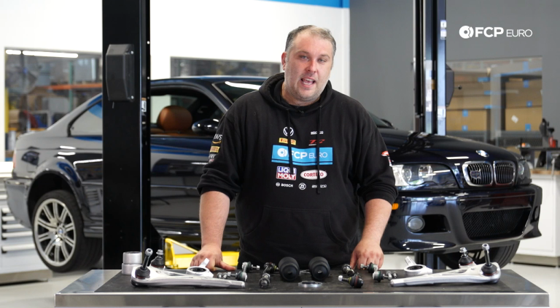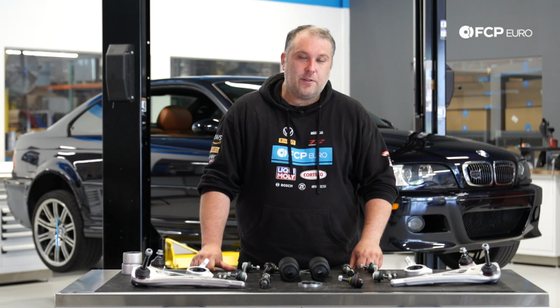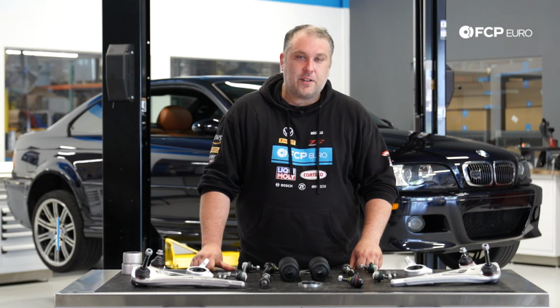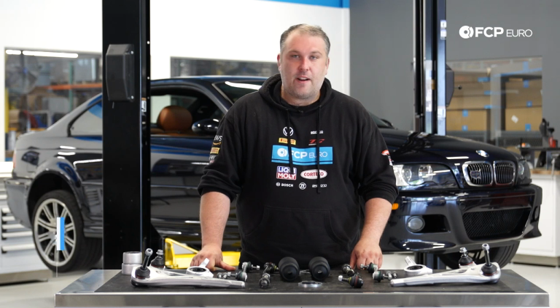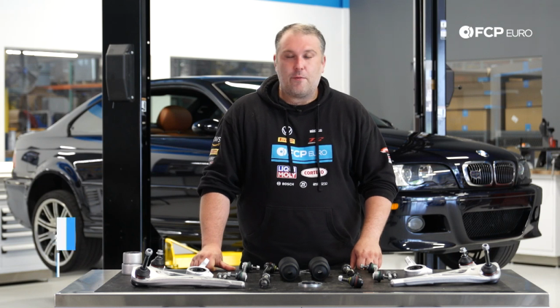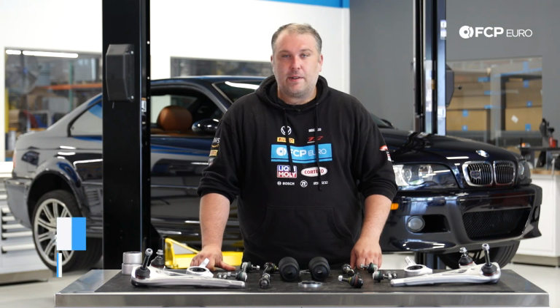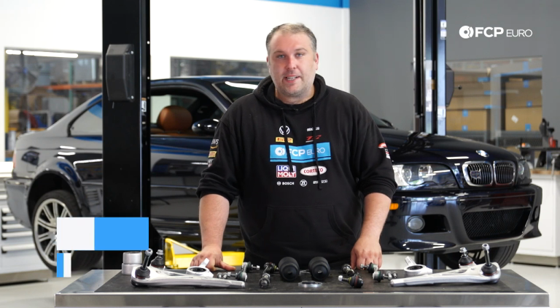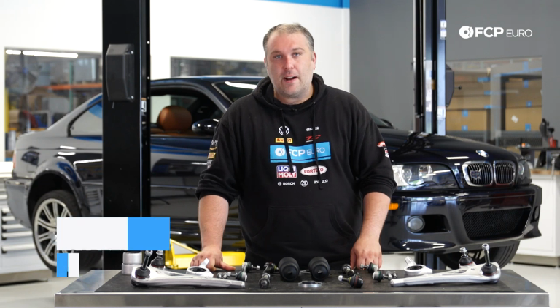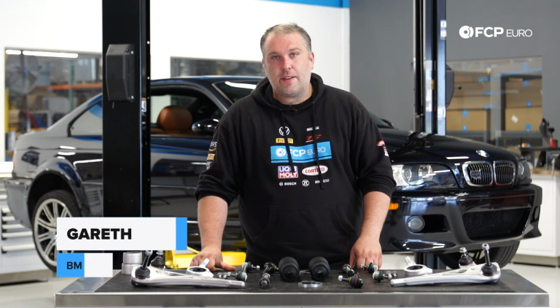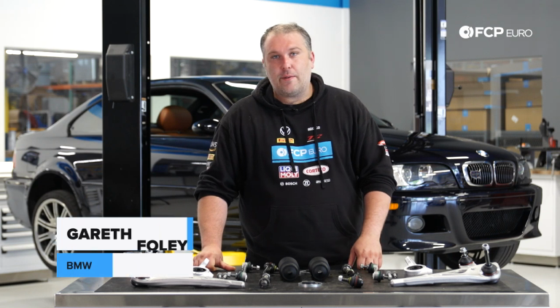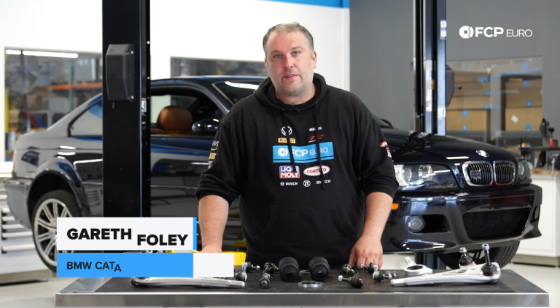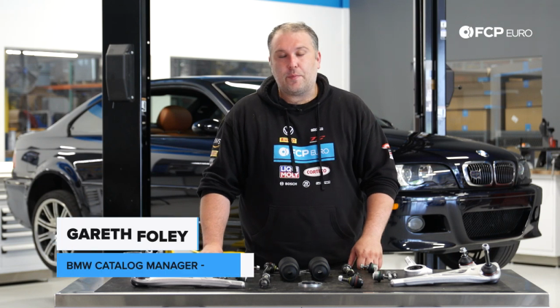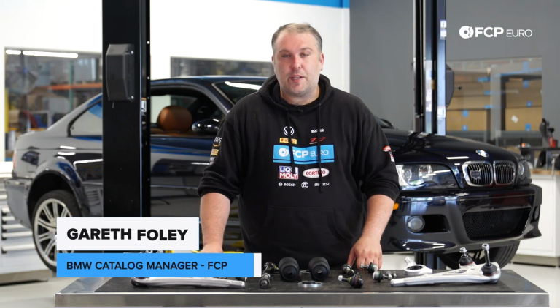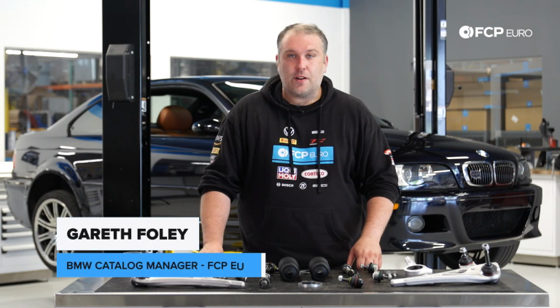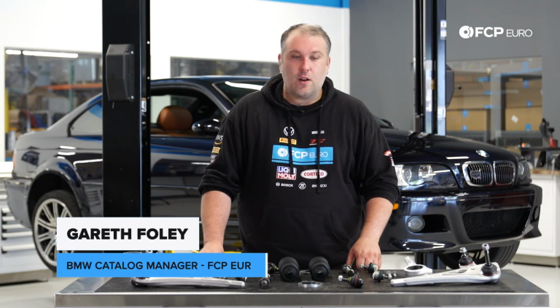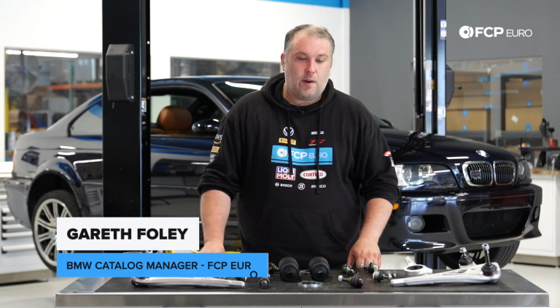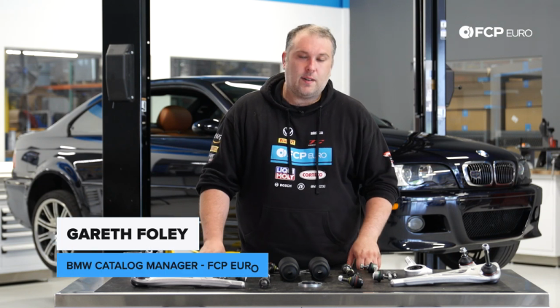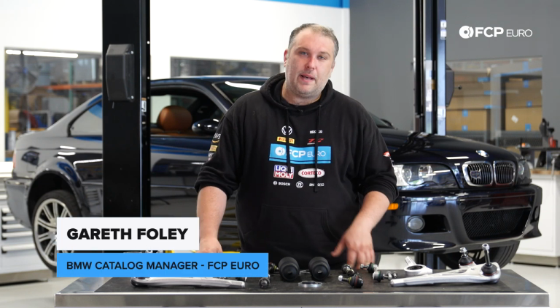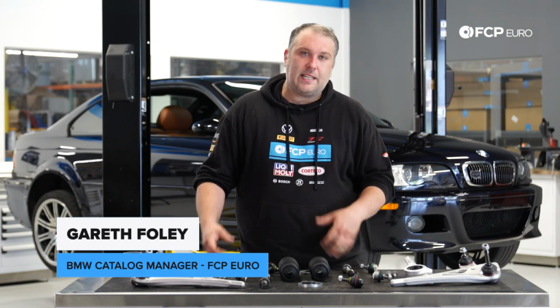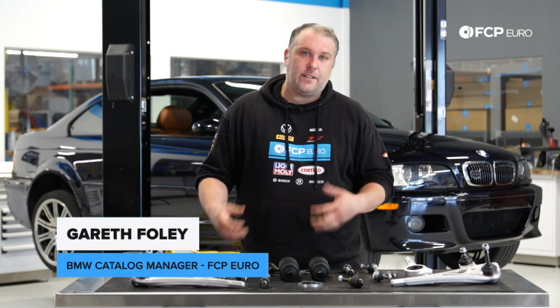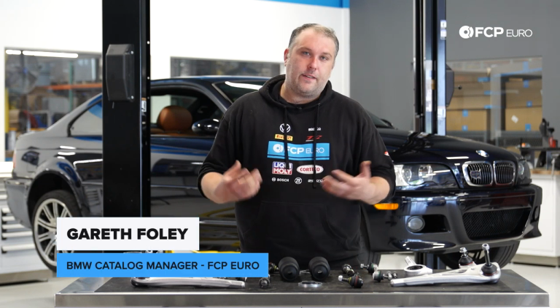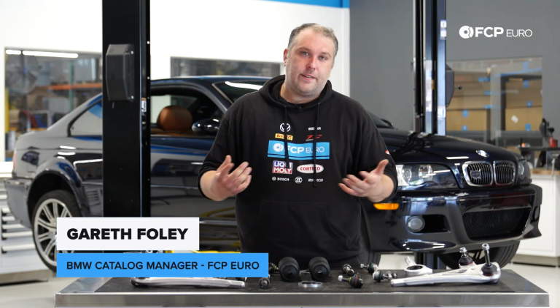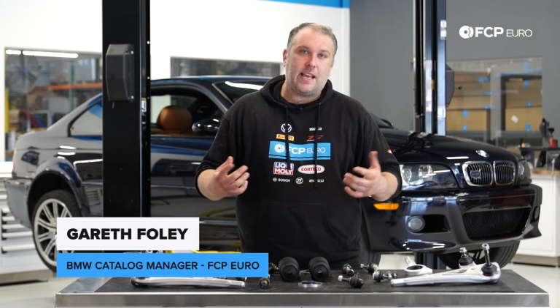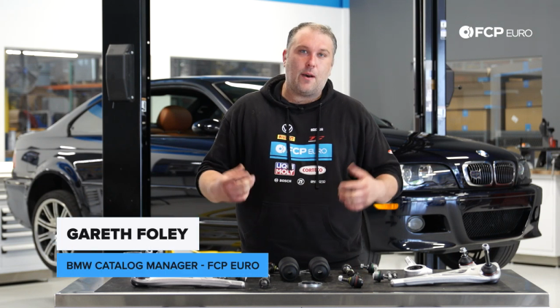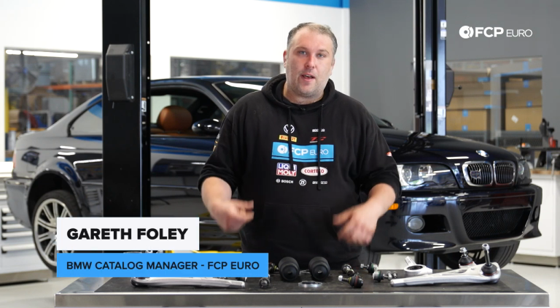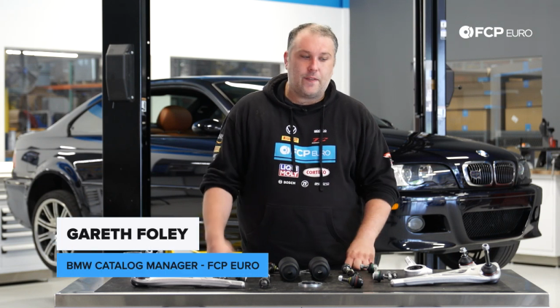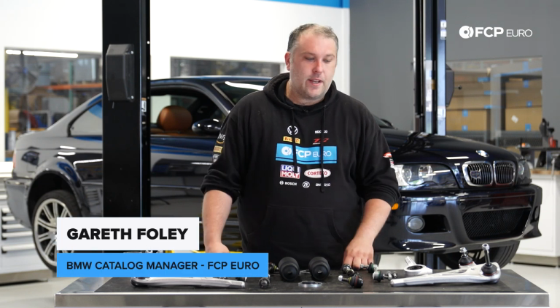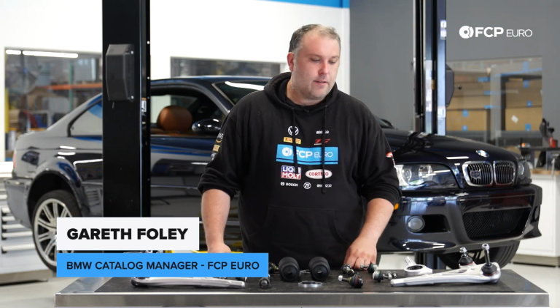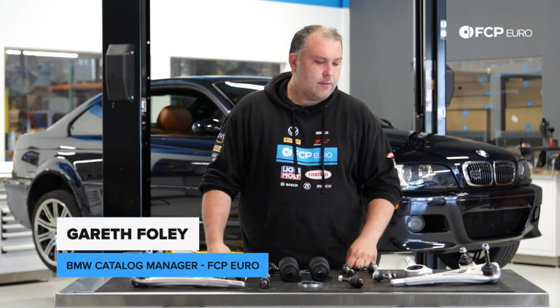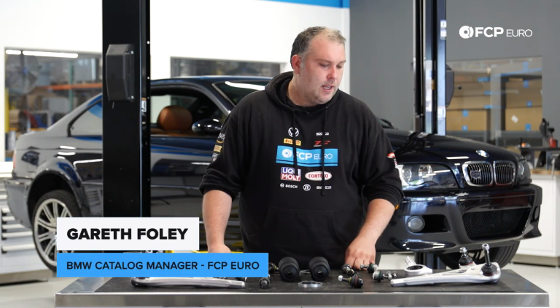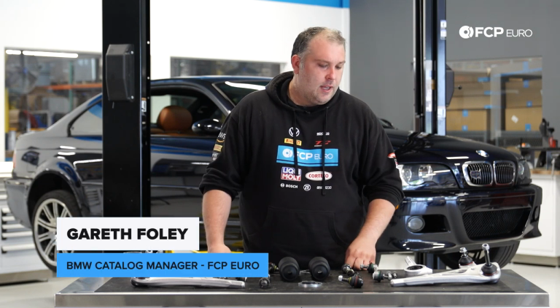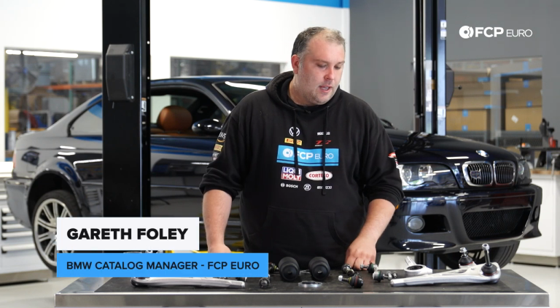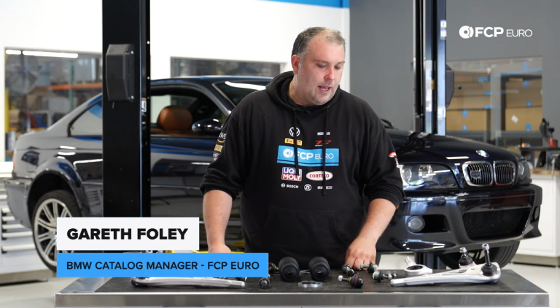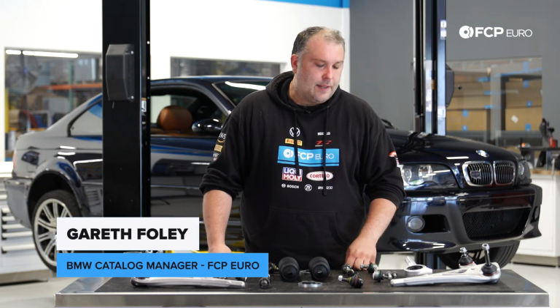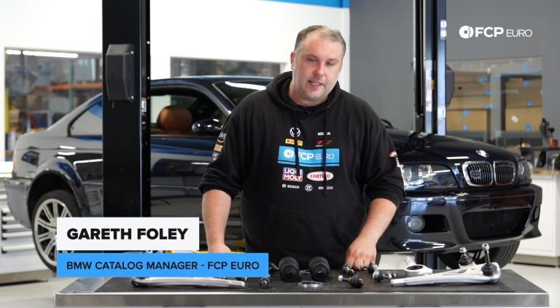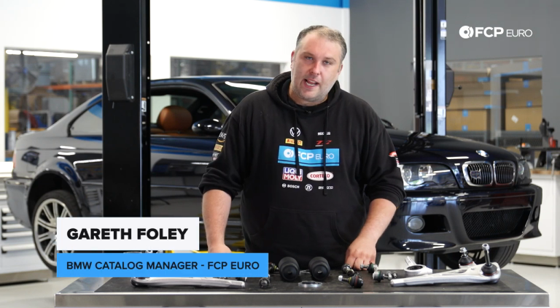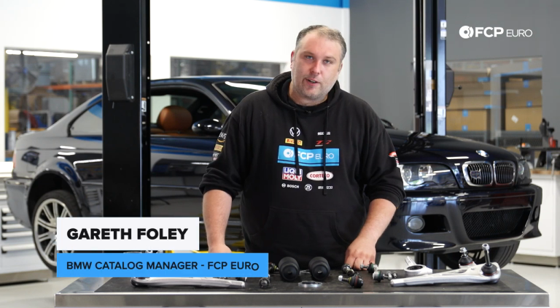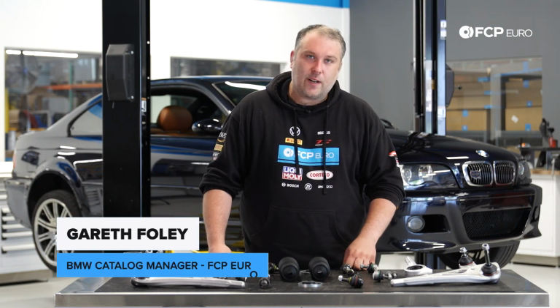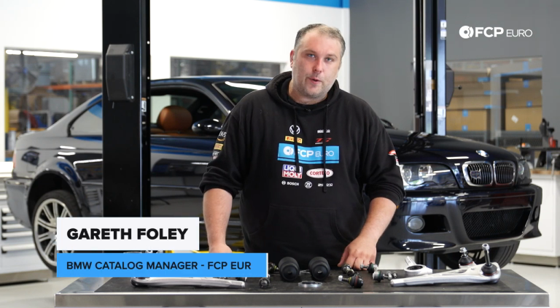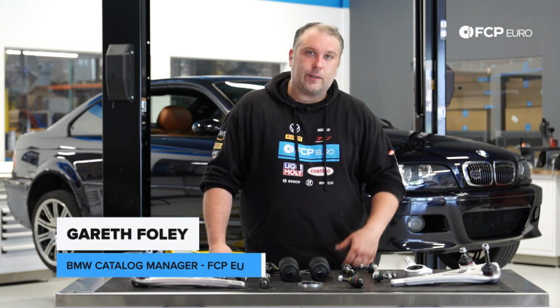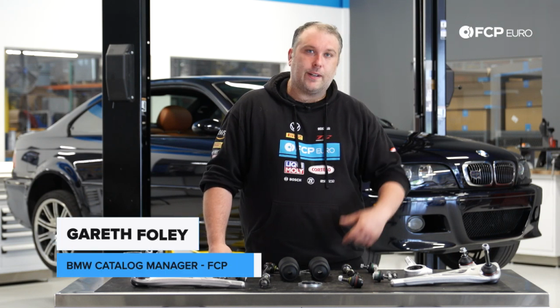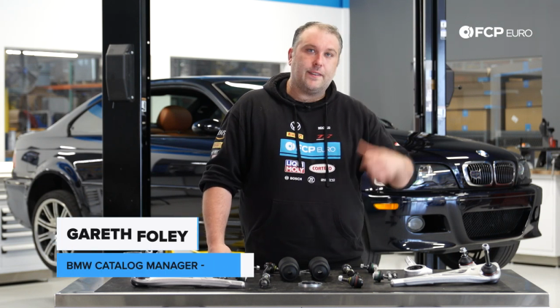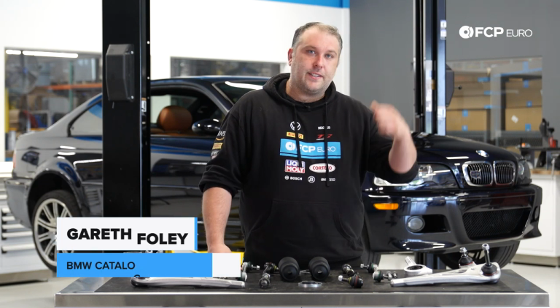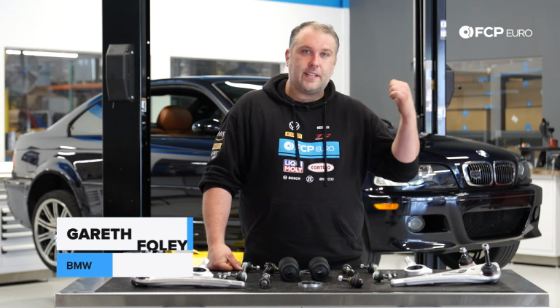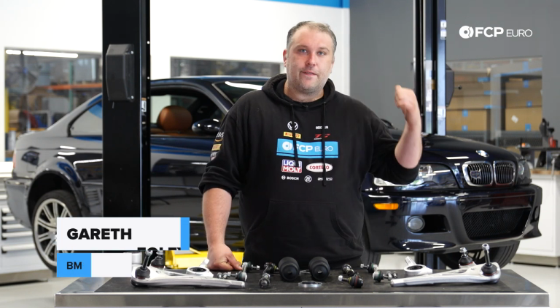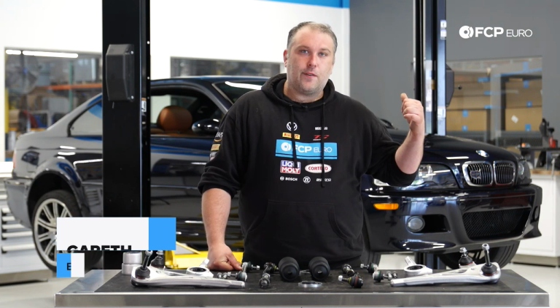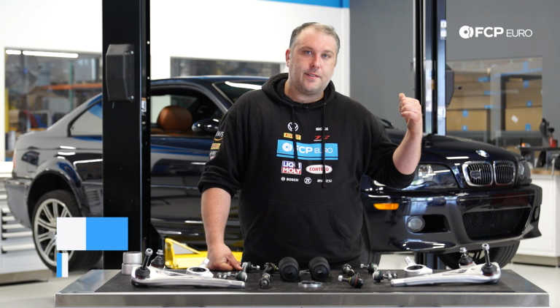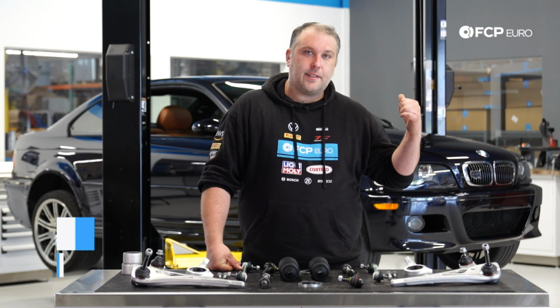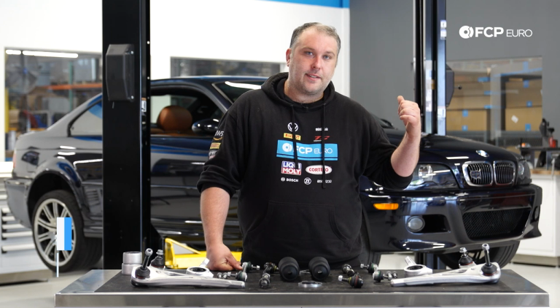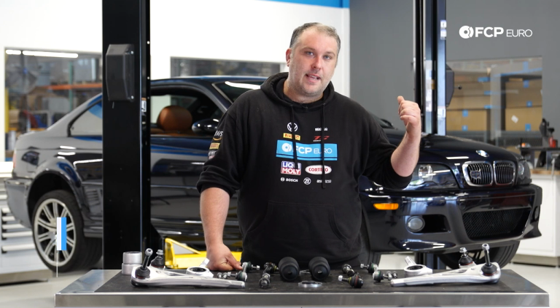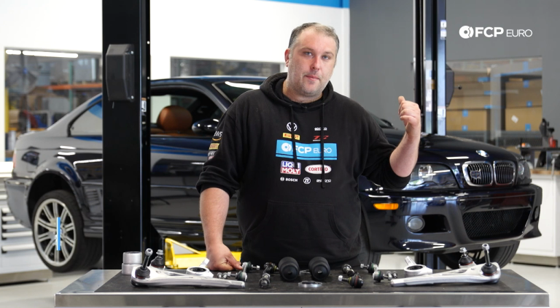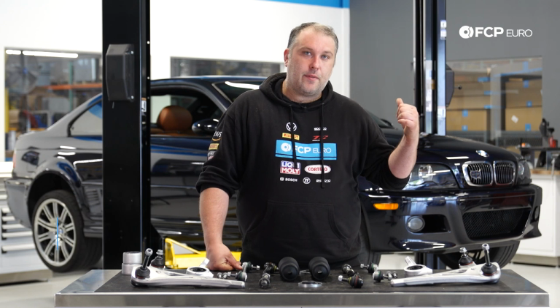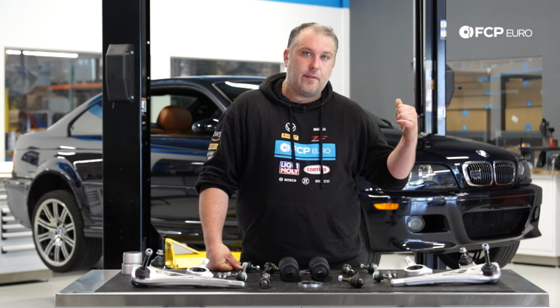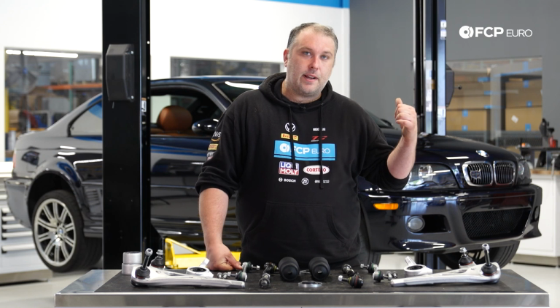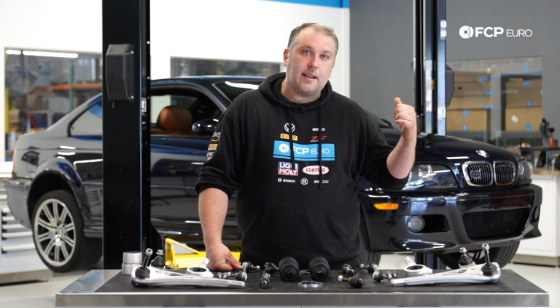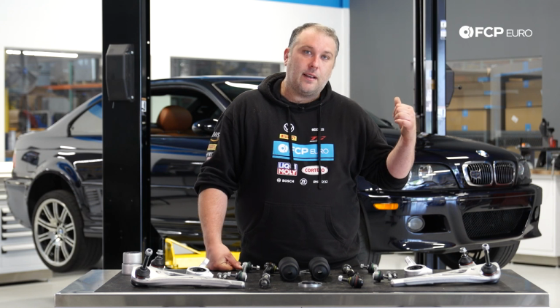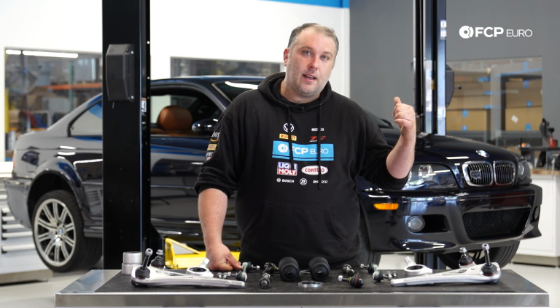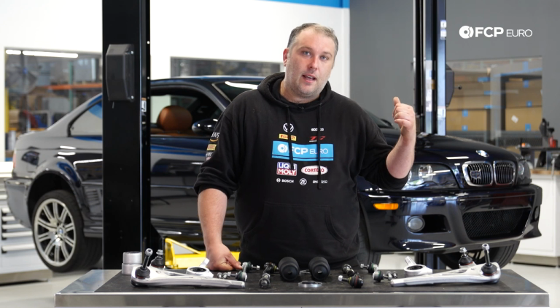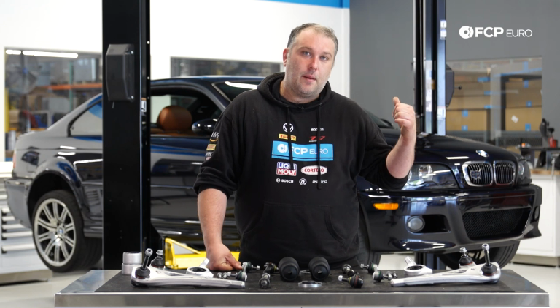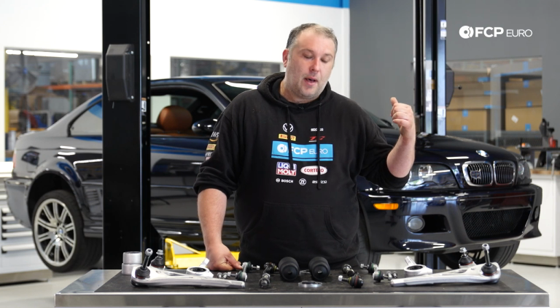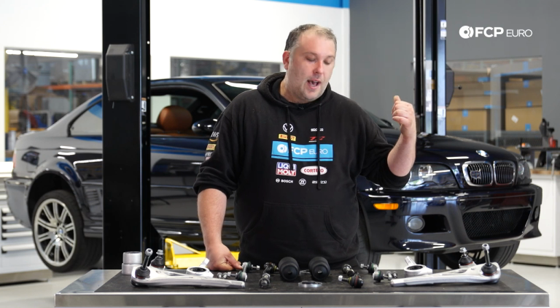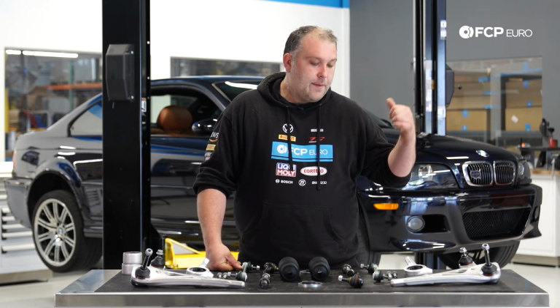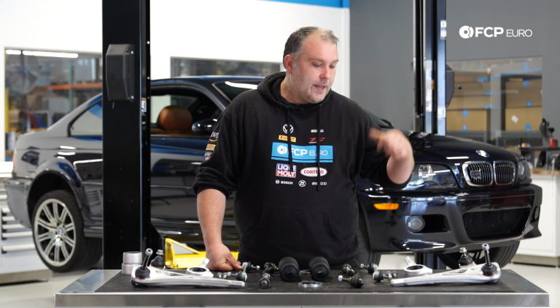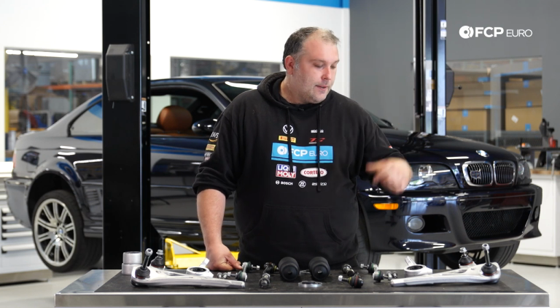Hey, what's going on everyone, Gareth here from FCP Euro. Welcome back to another DIY video. Today we're going to be working on this E46 M3 behind me.